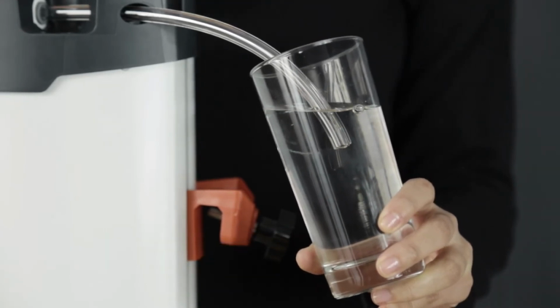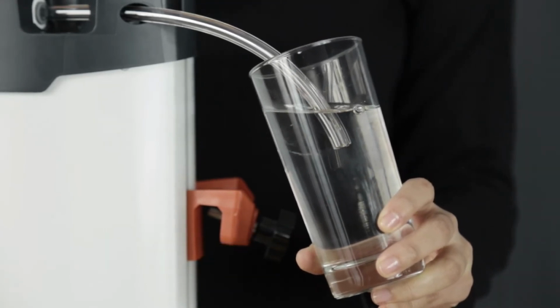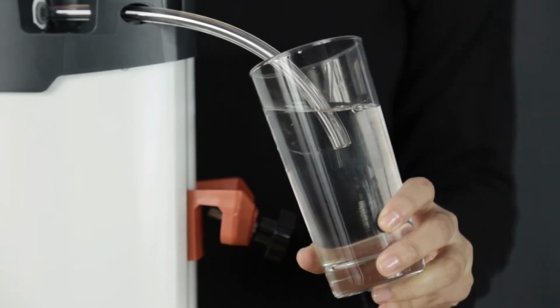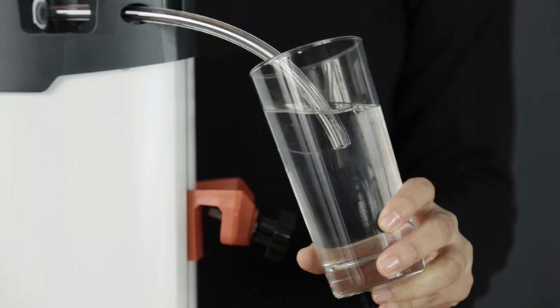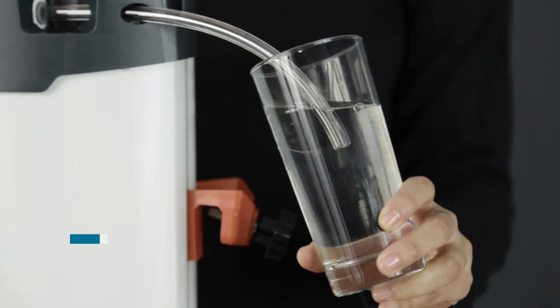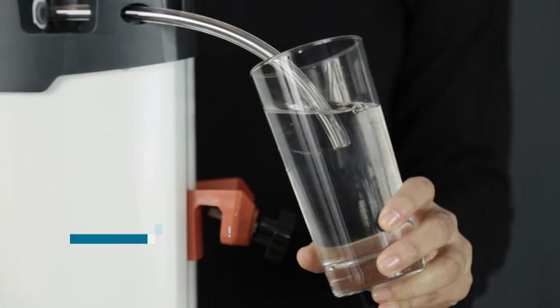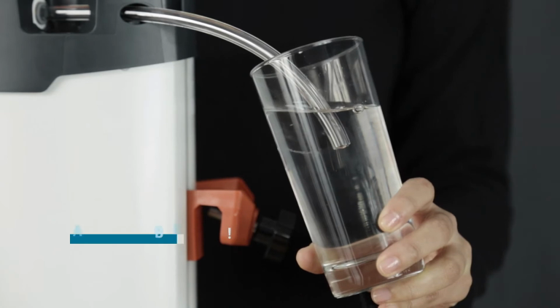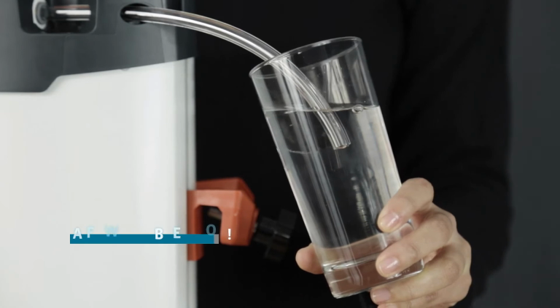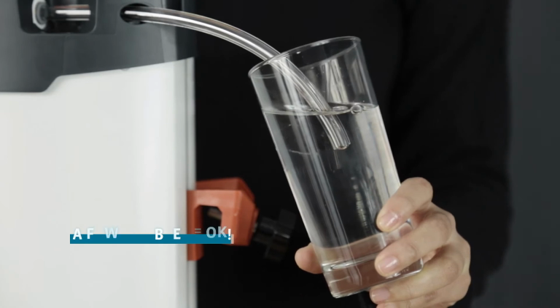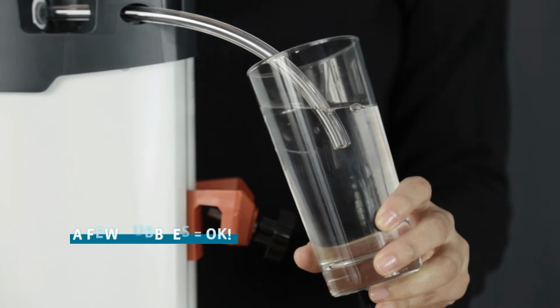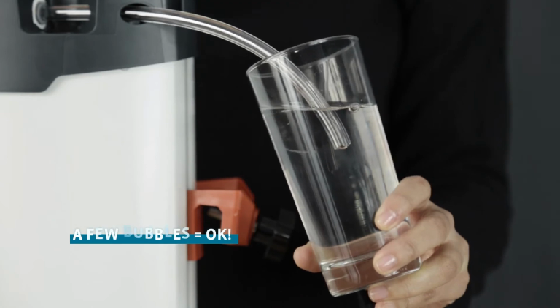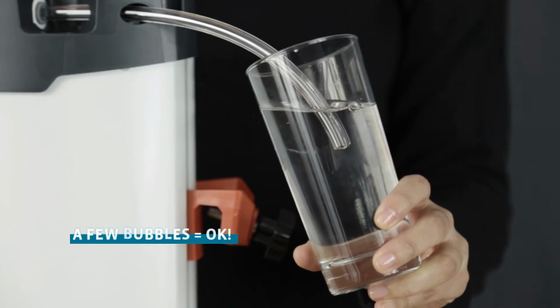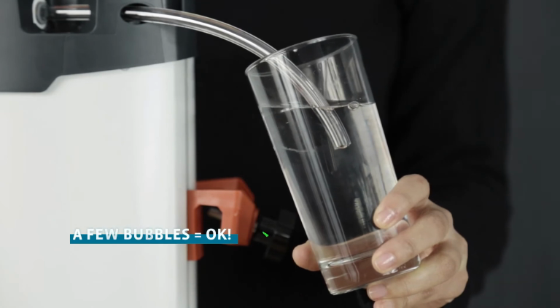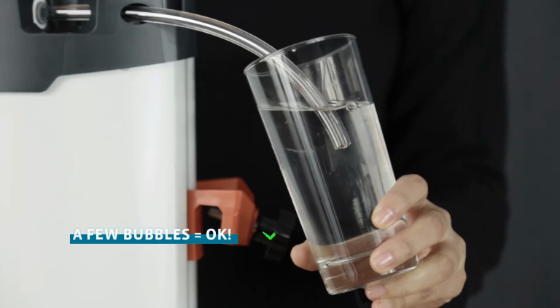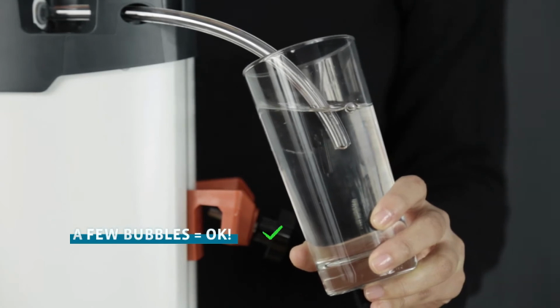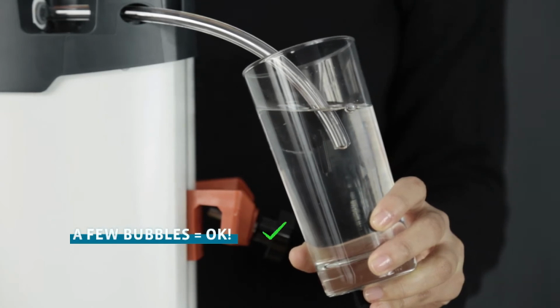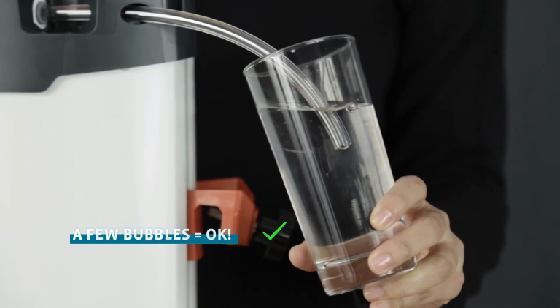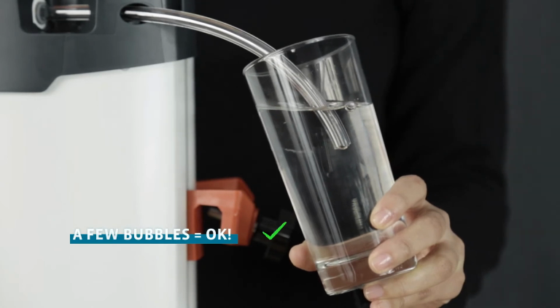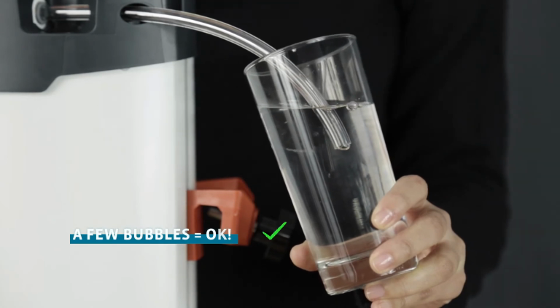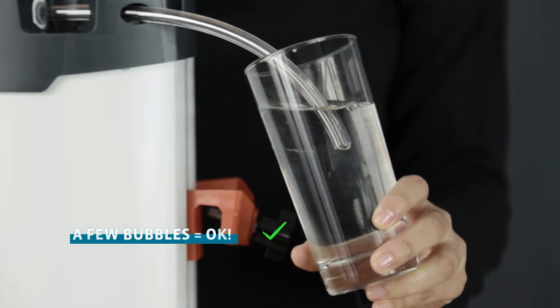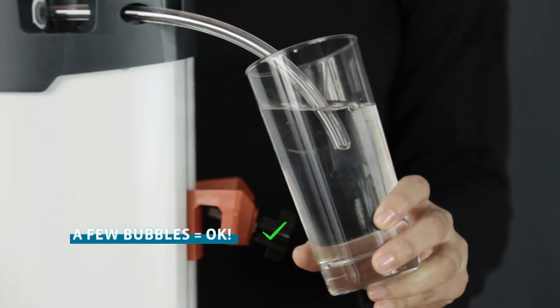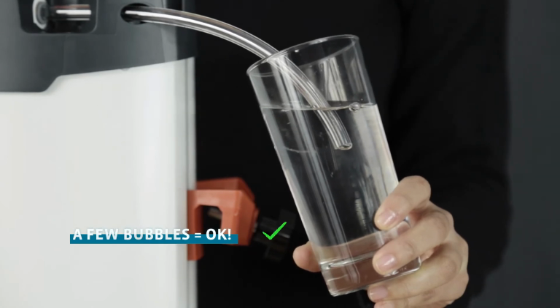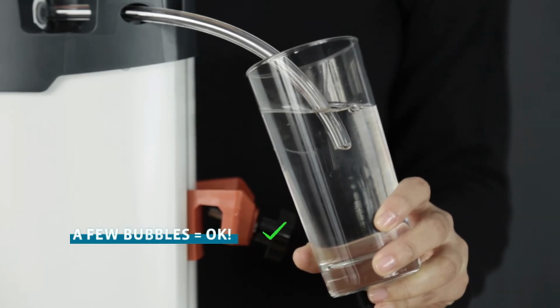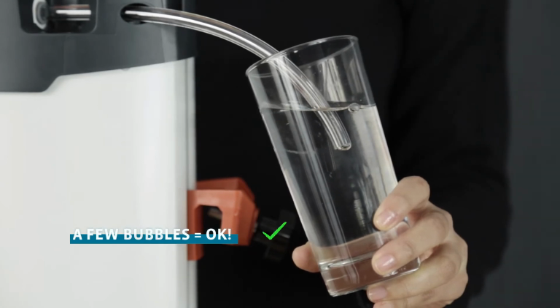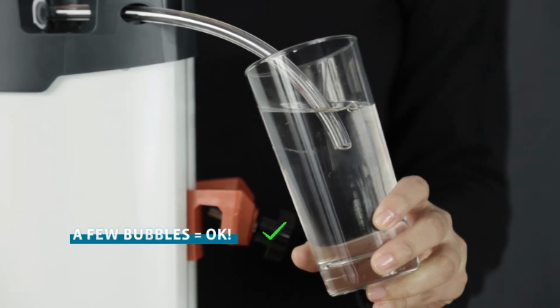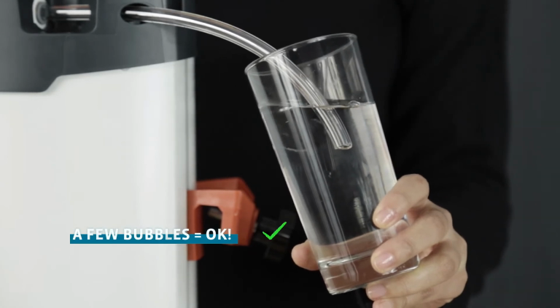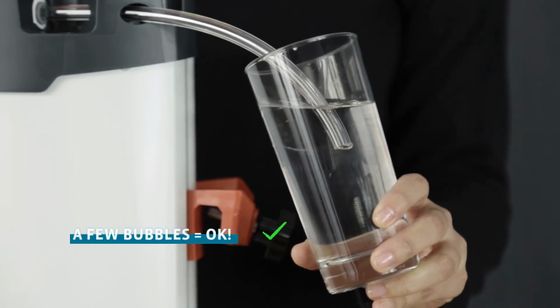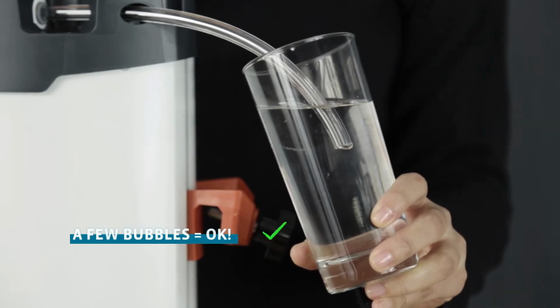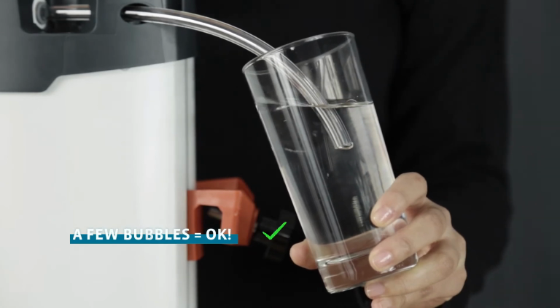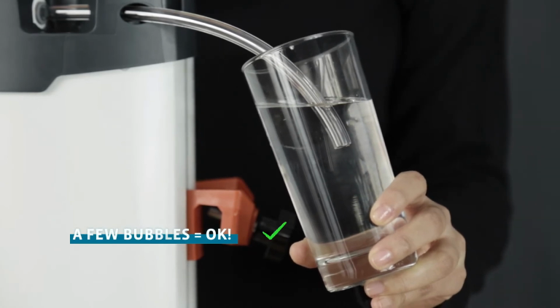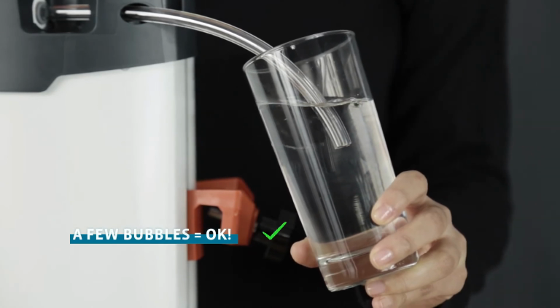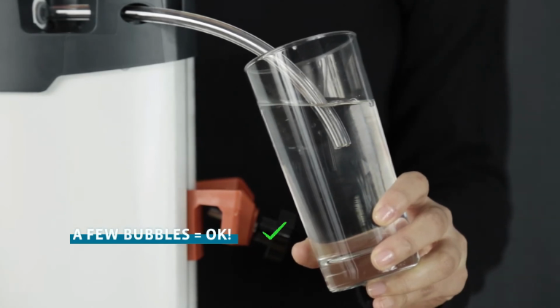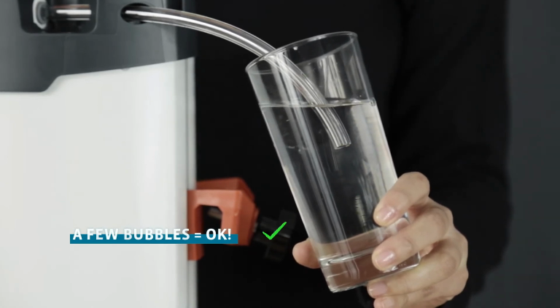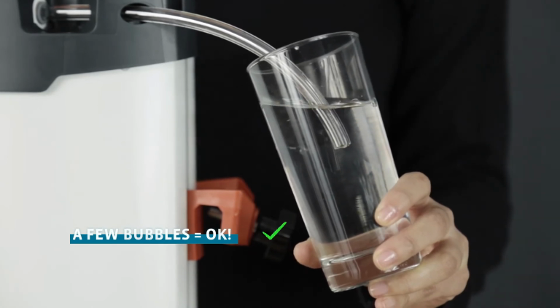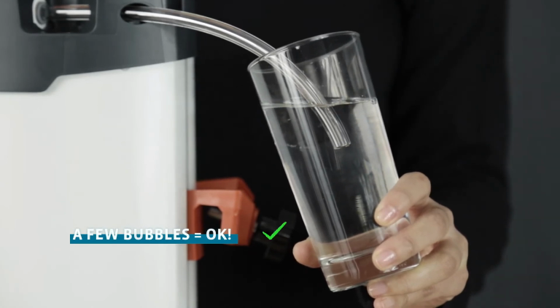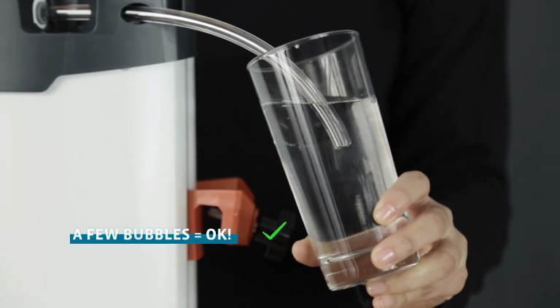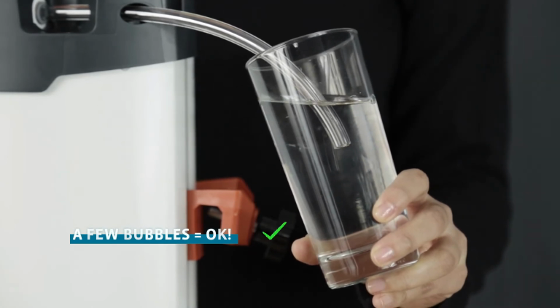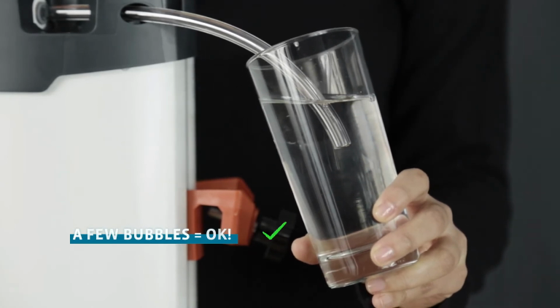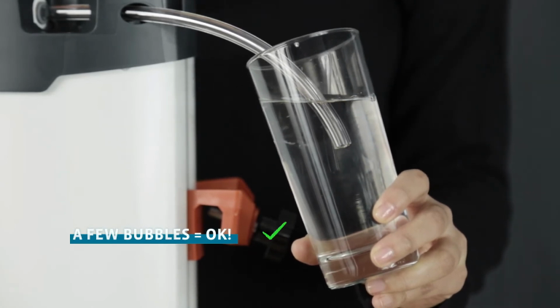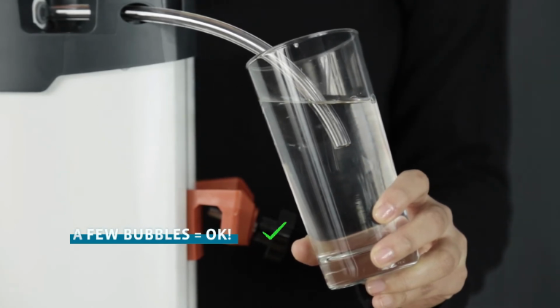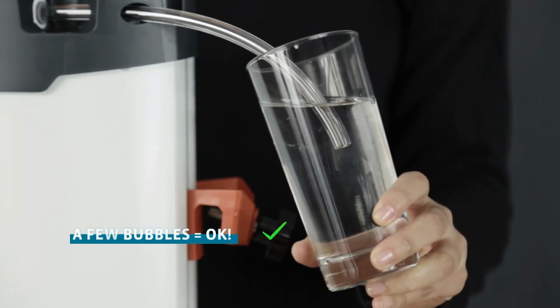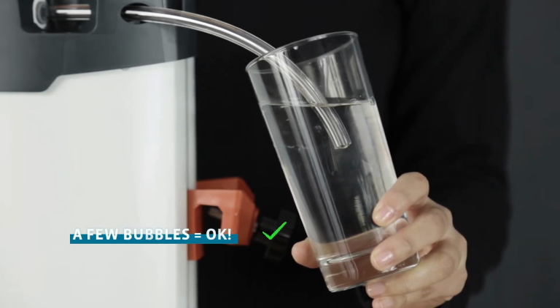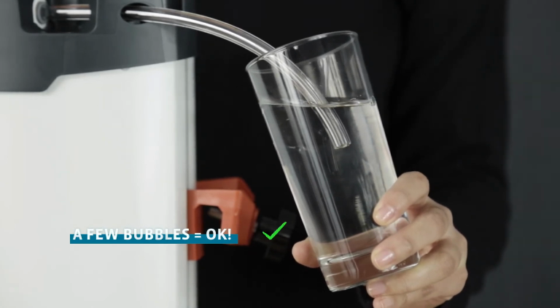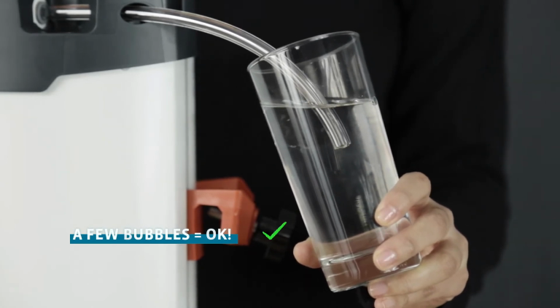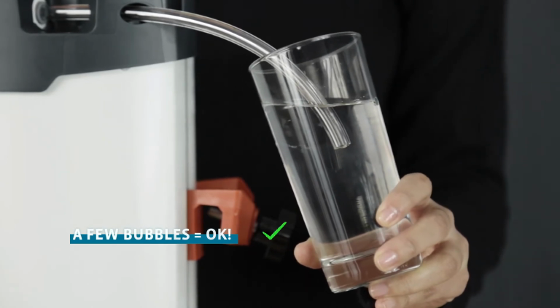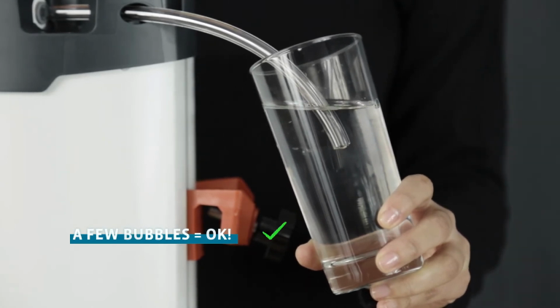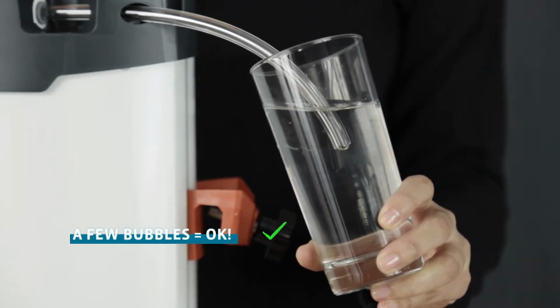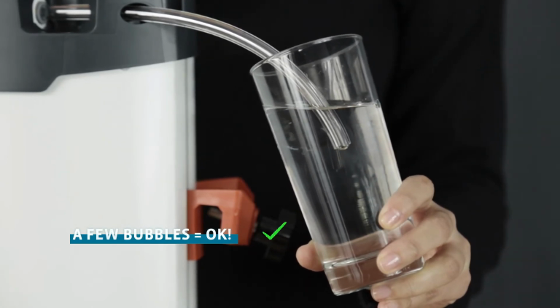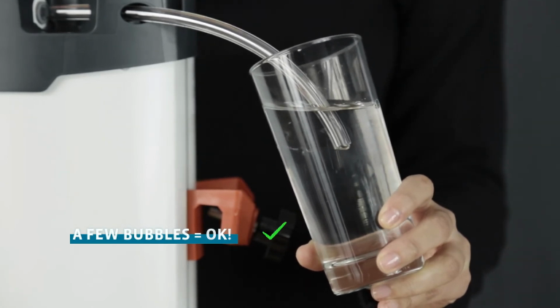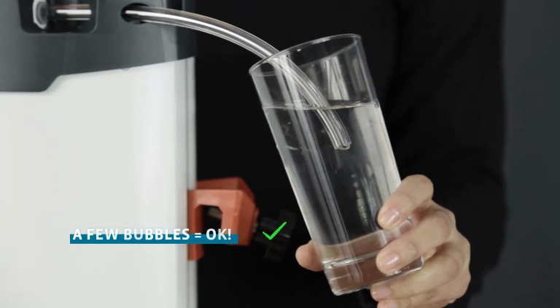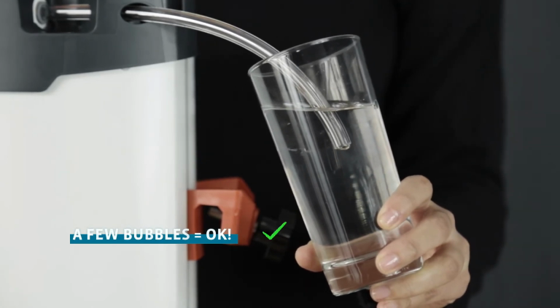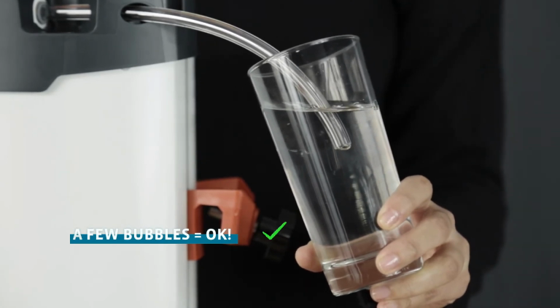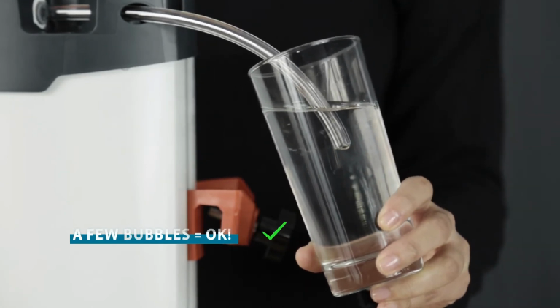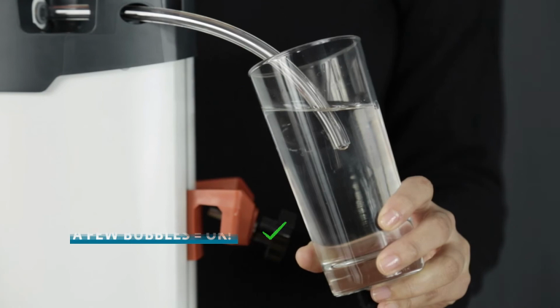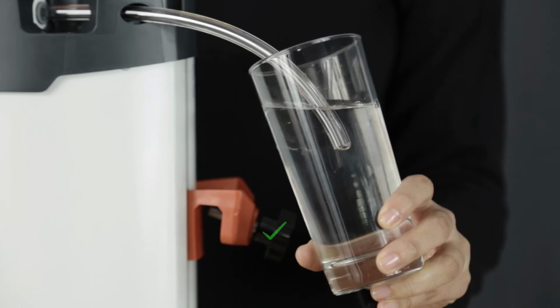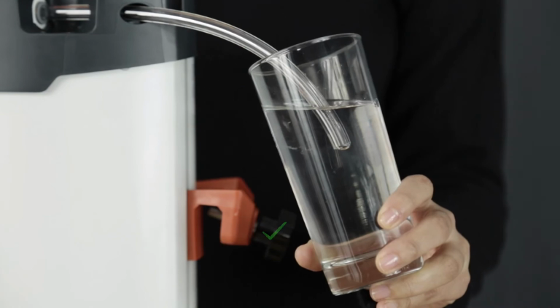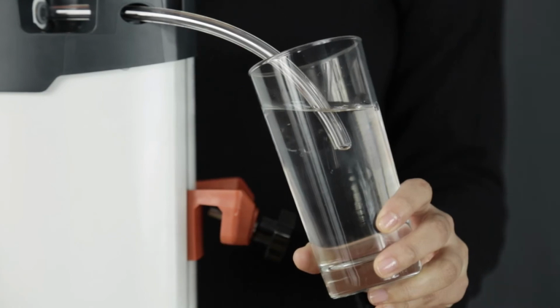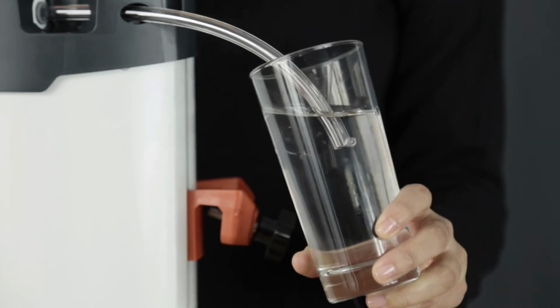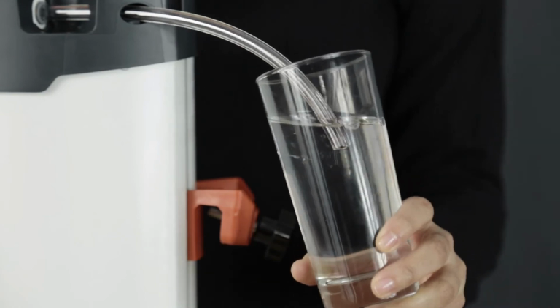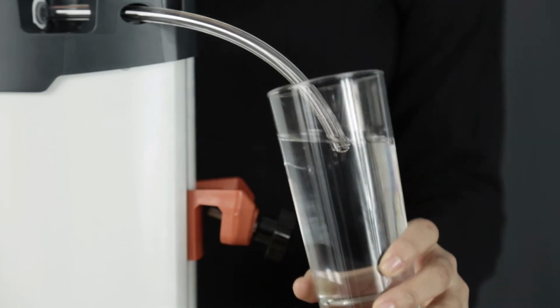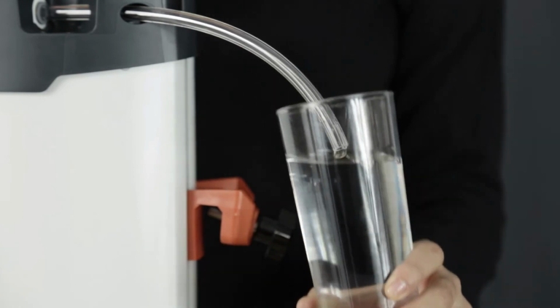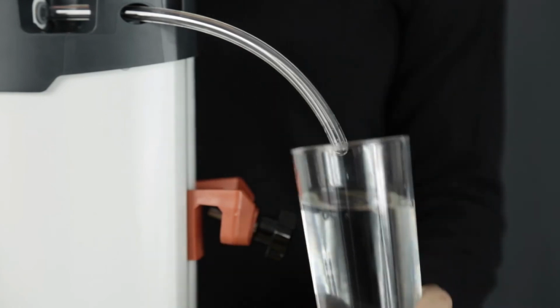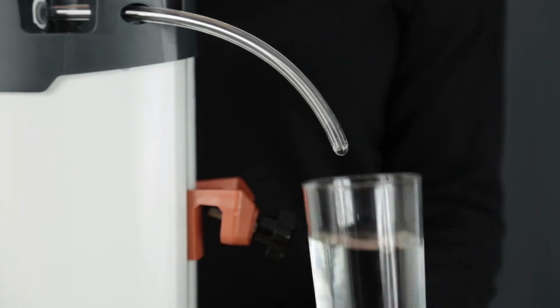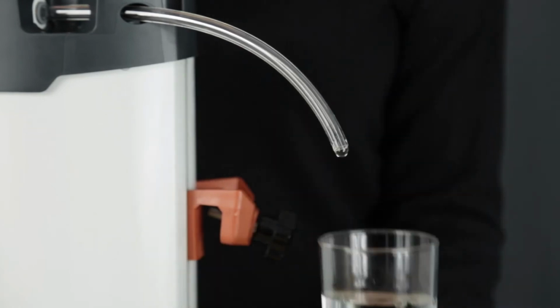If a few bubbles form but no continuous stream of bubbles appears, the Orisa filter can be safely used.